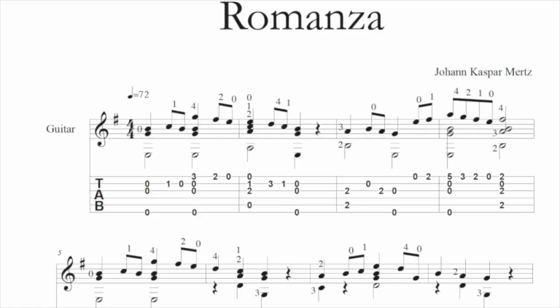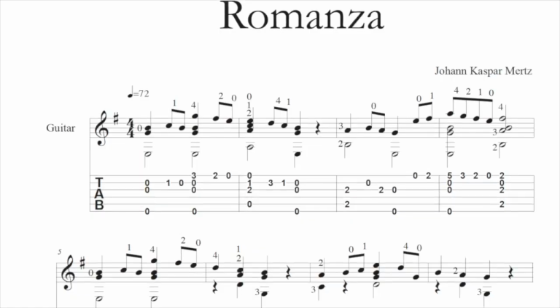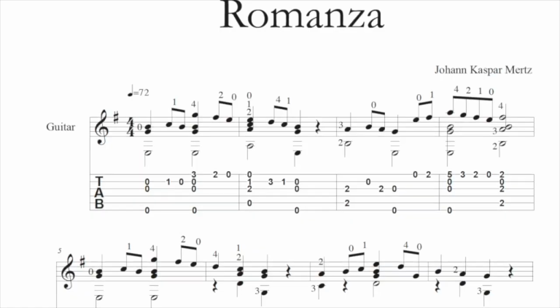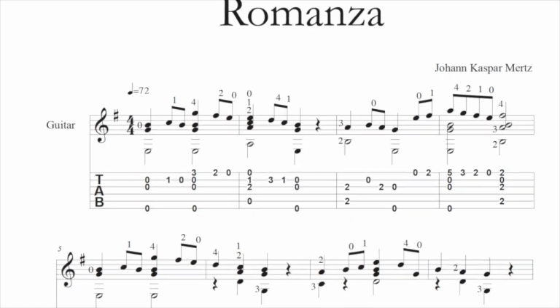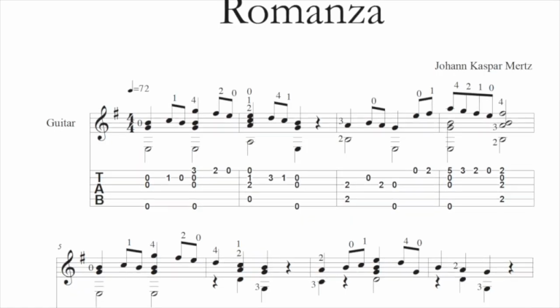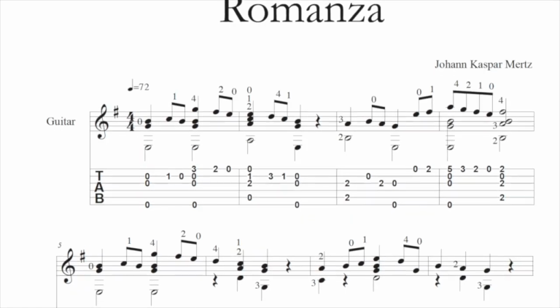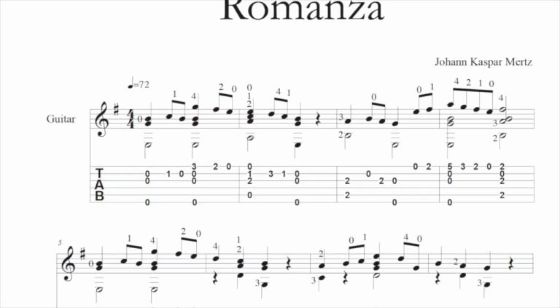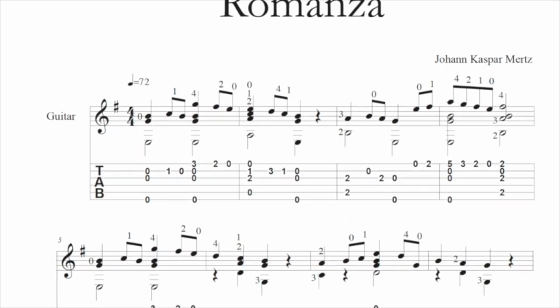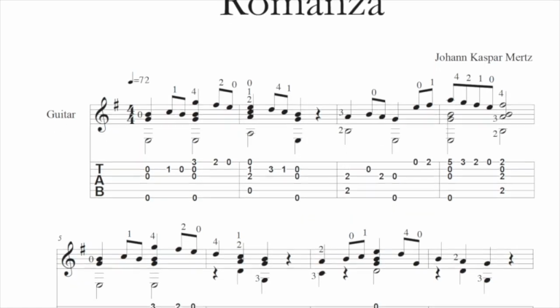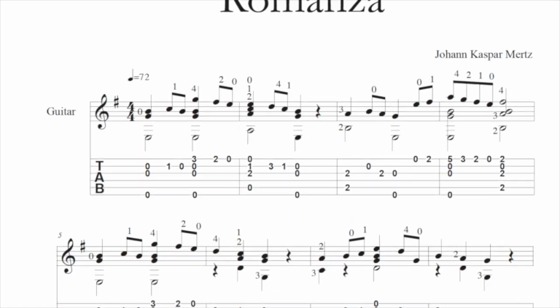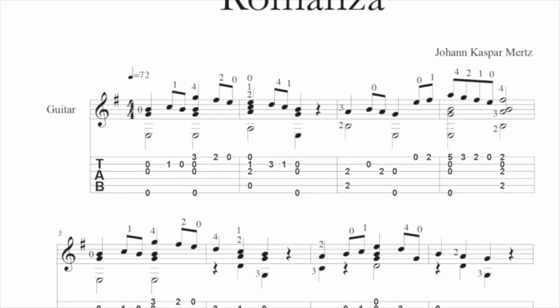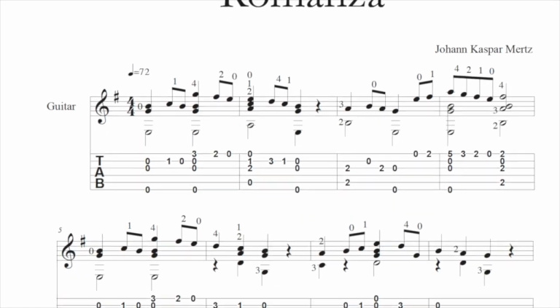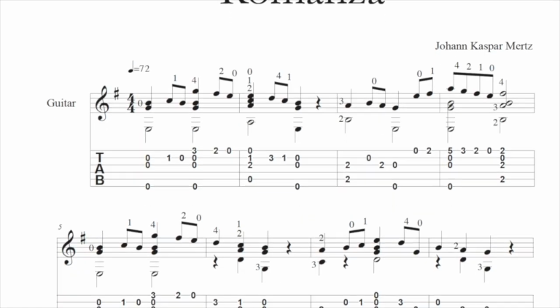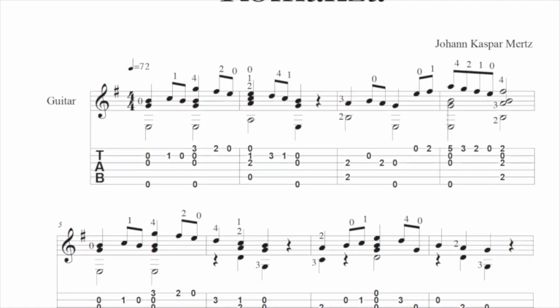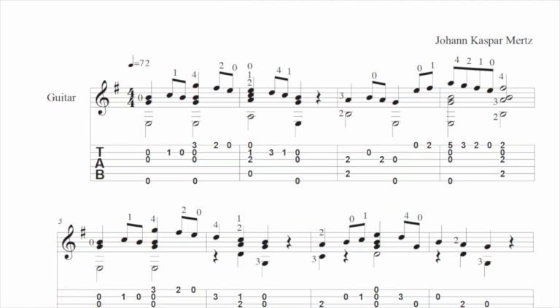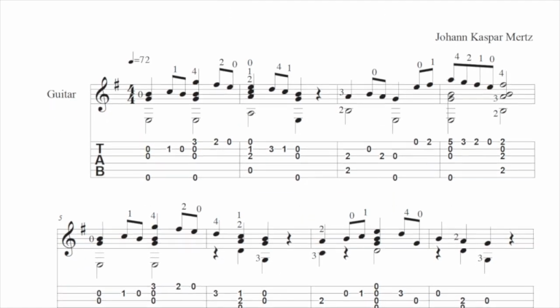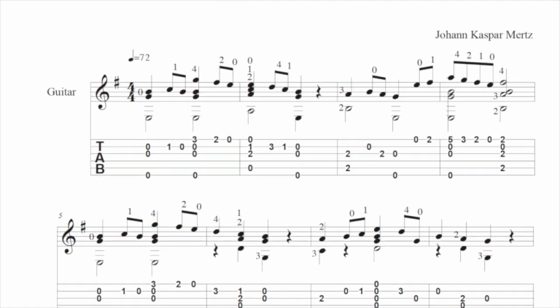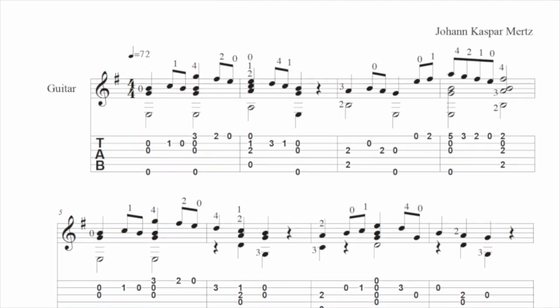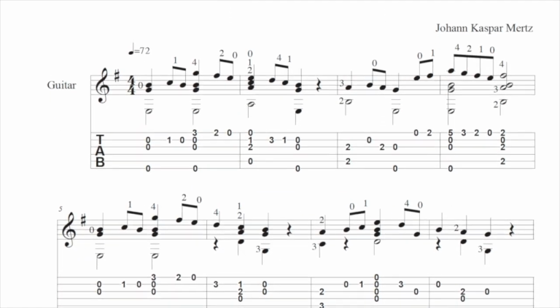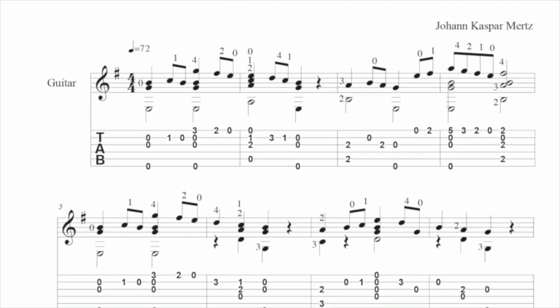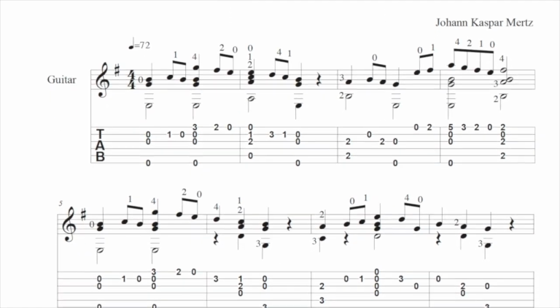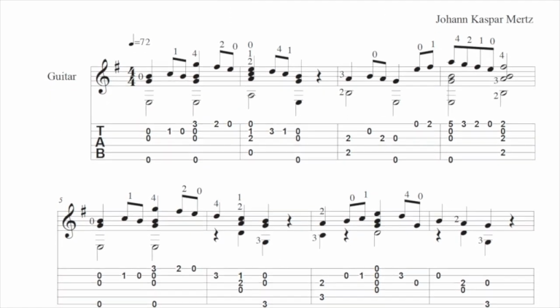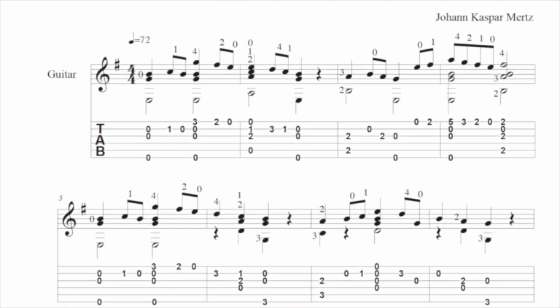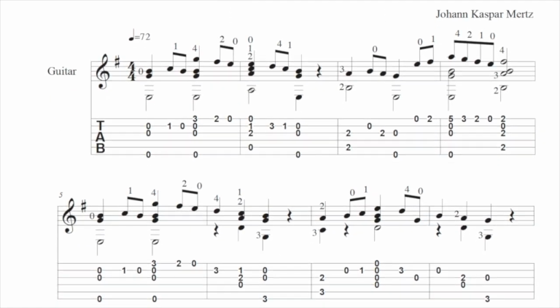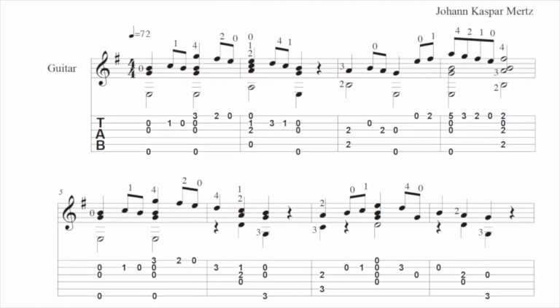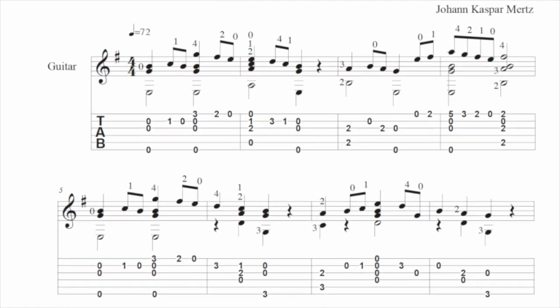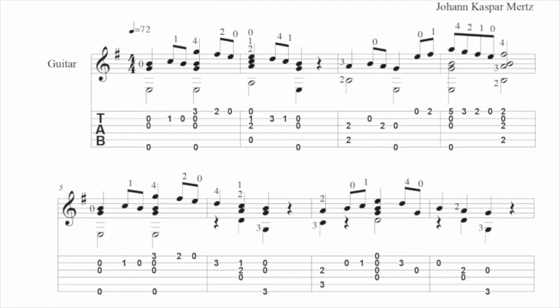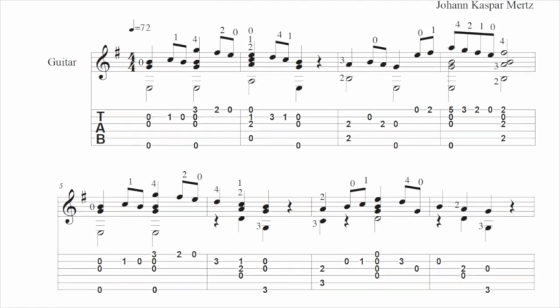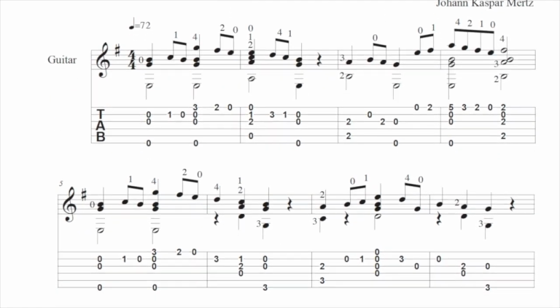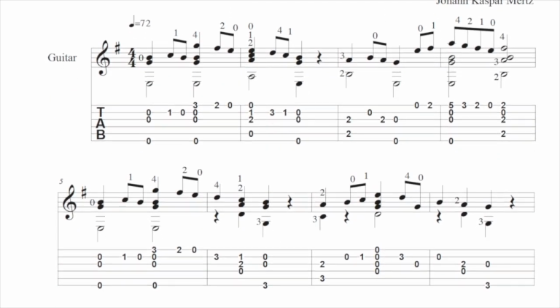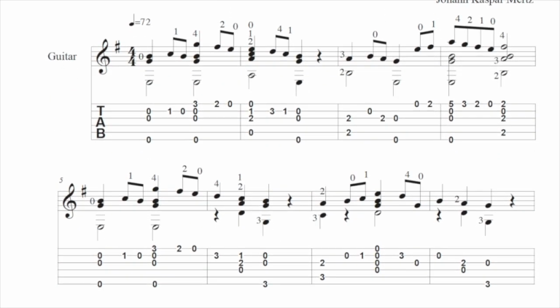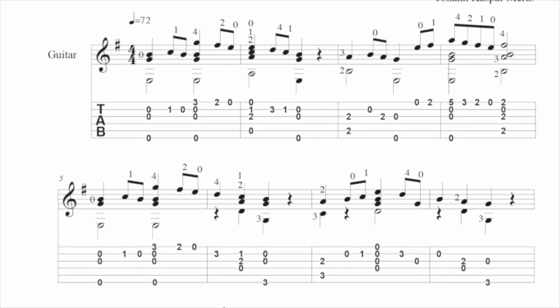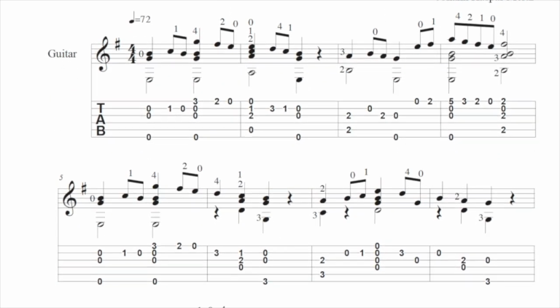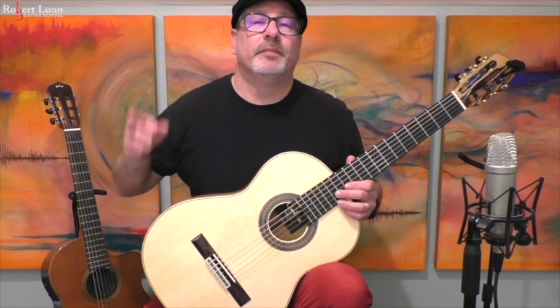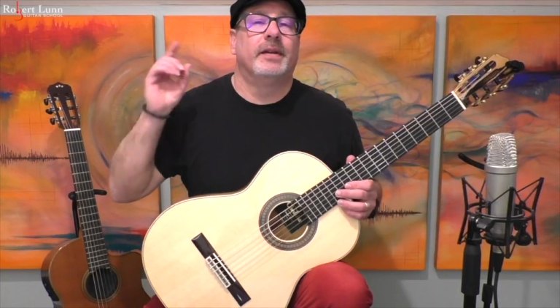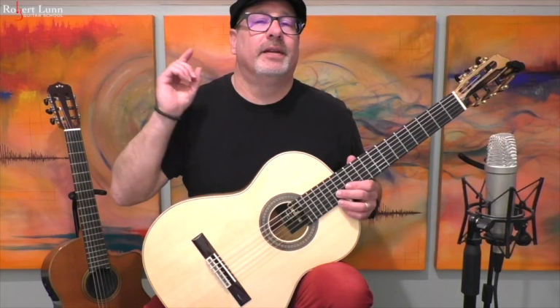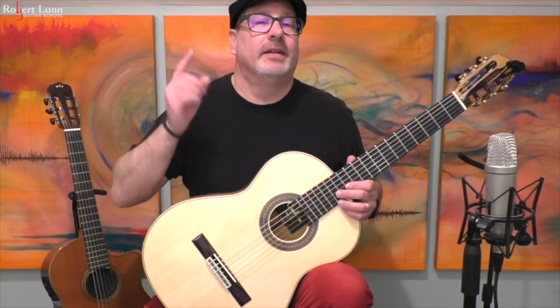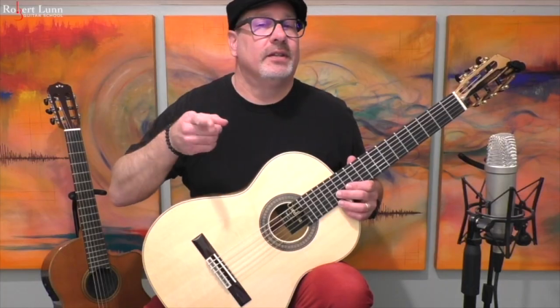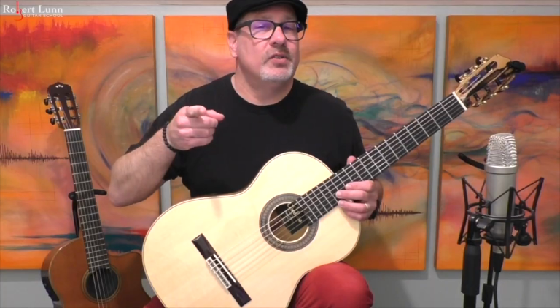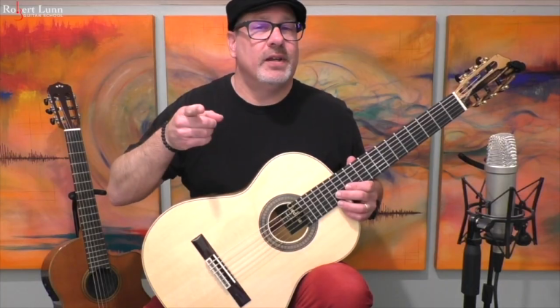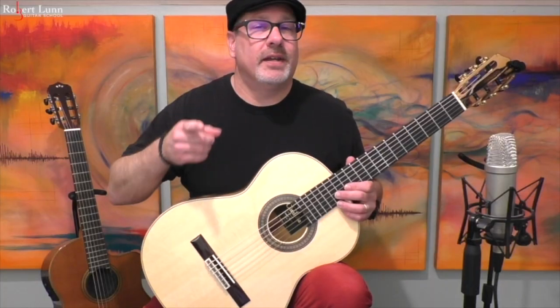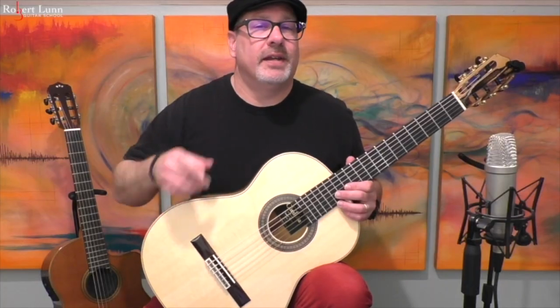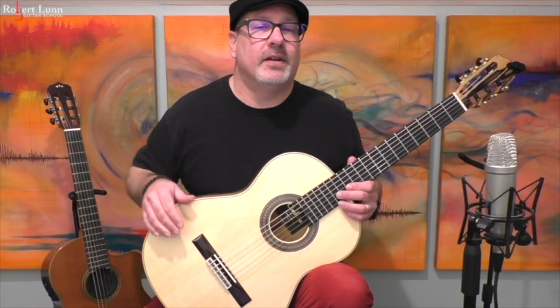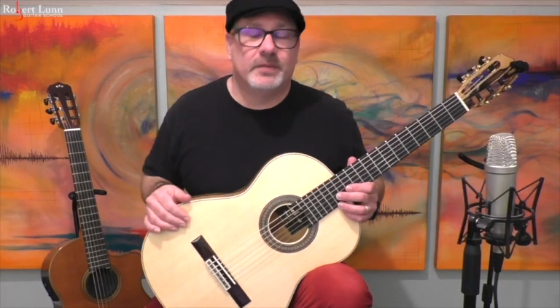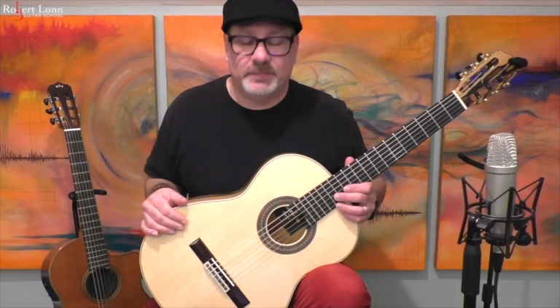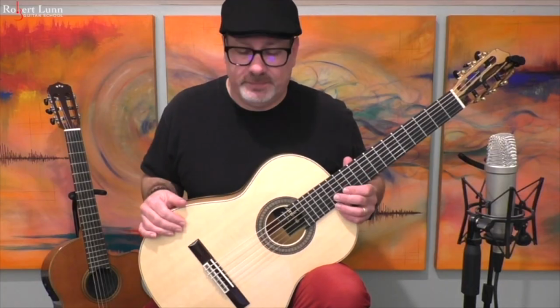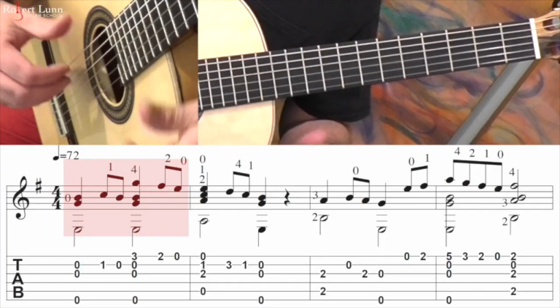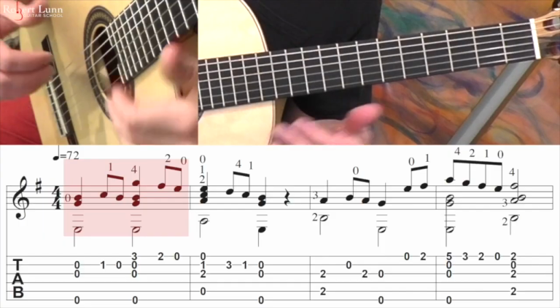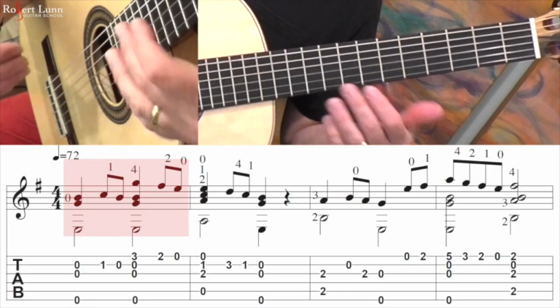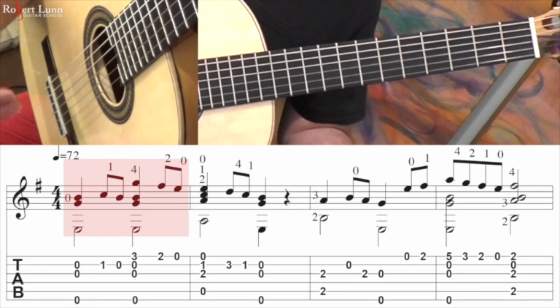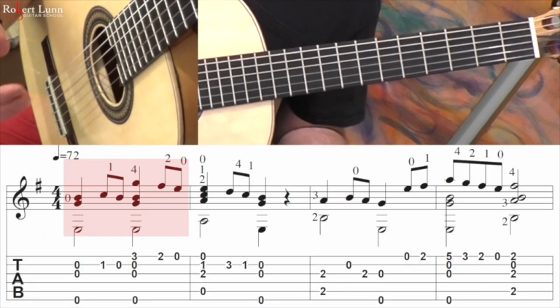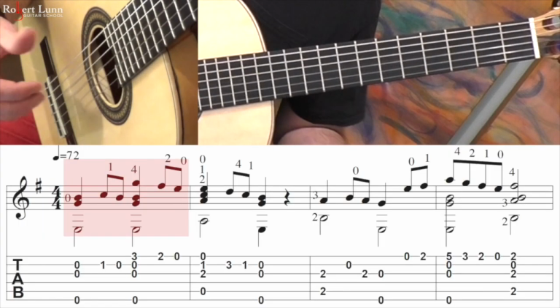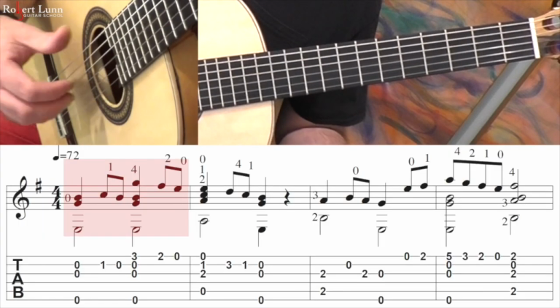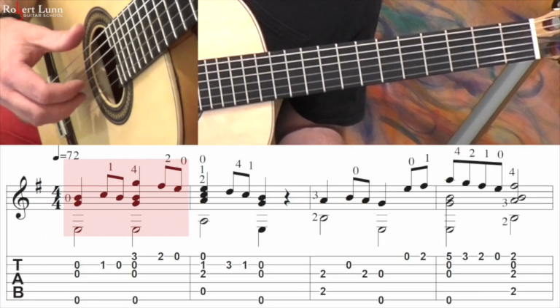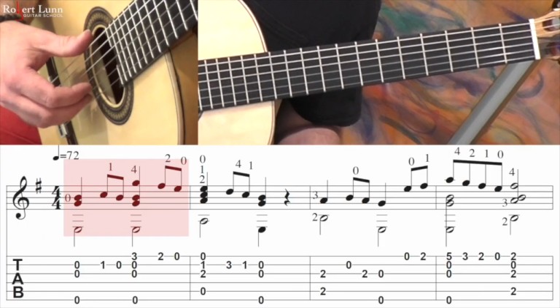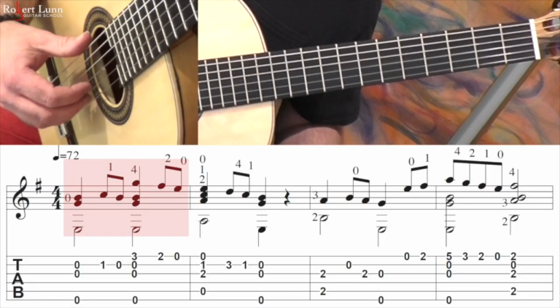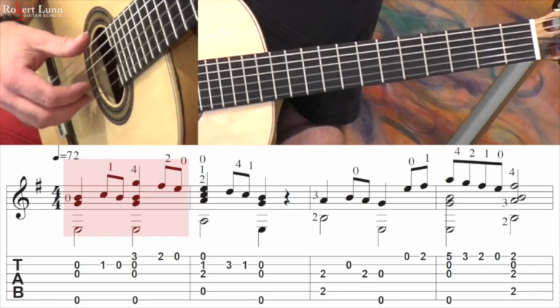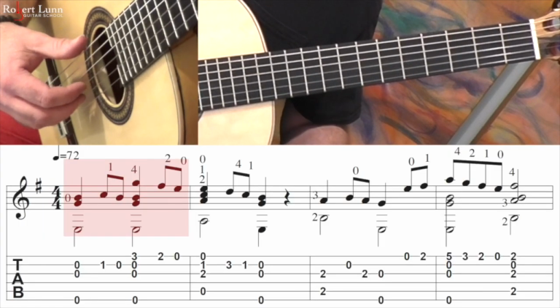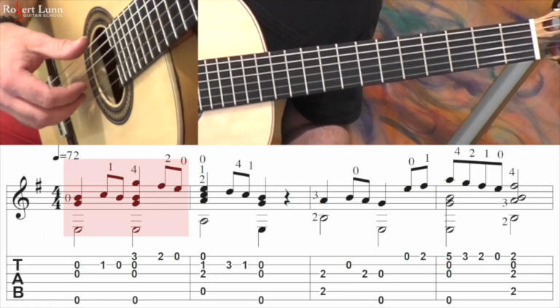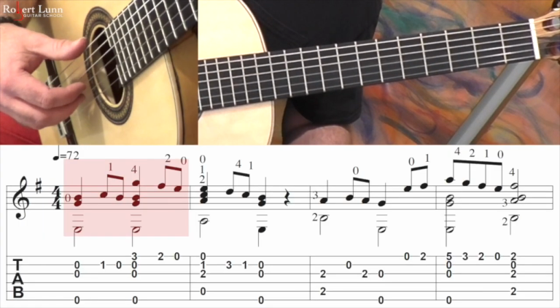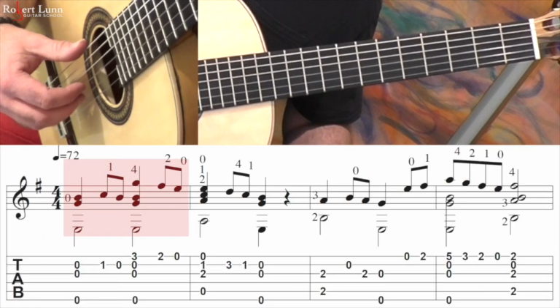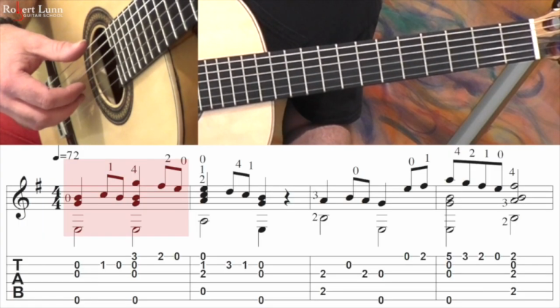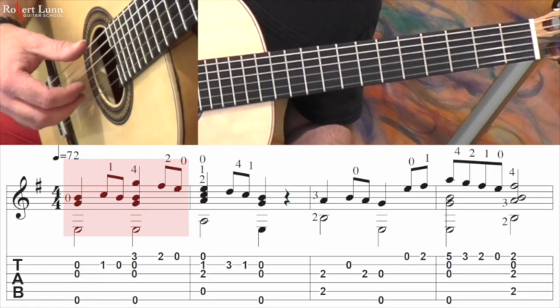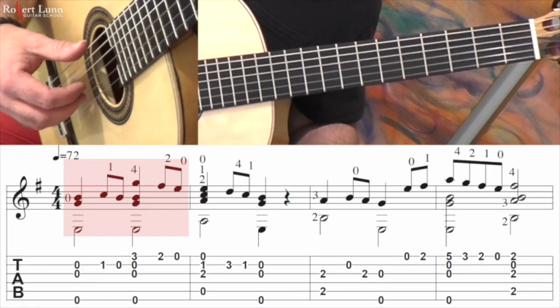The score and tab can be found in my guitar school bundle, so check it out. Alright, so very slowly, that first line.